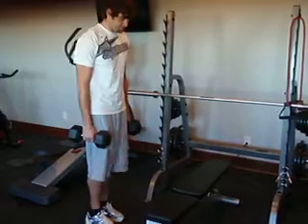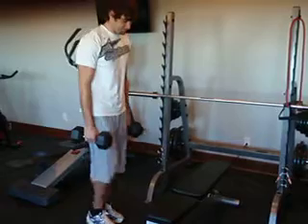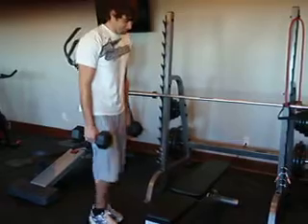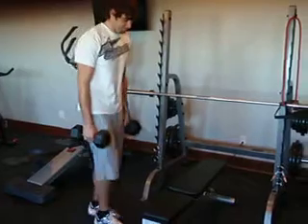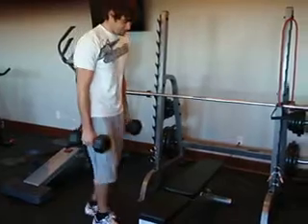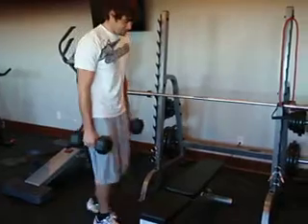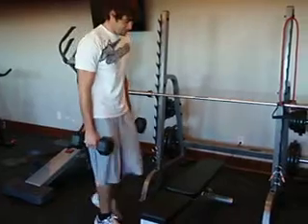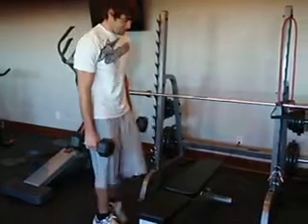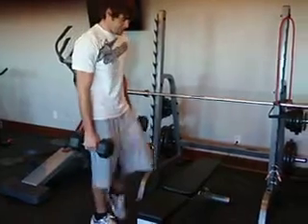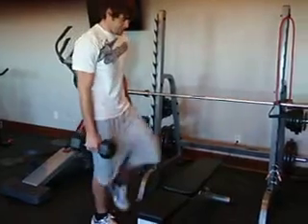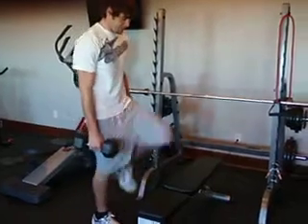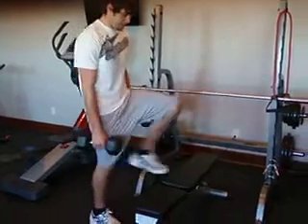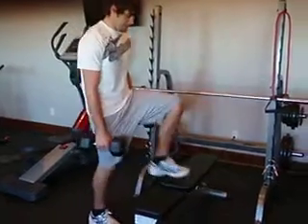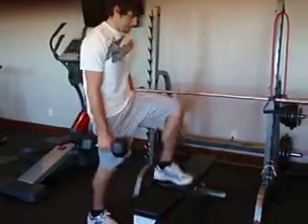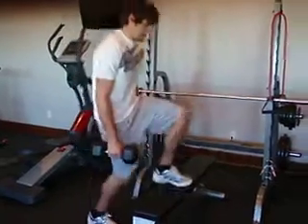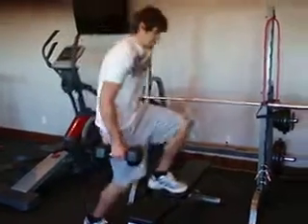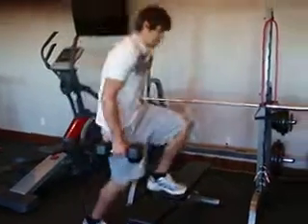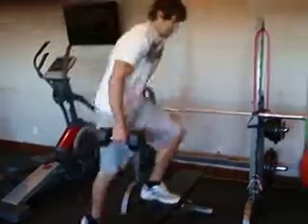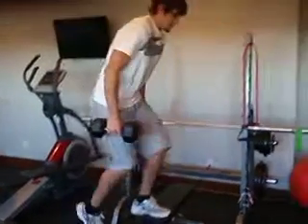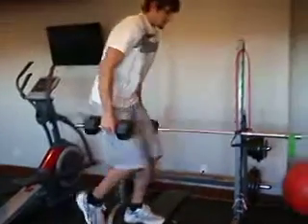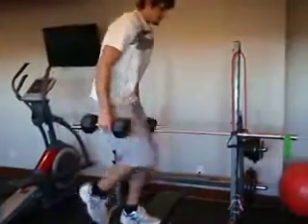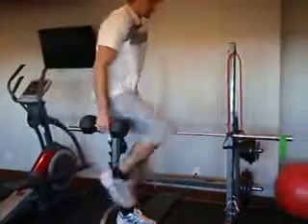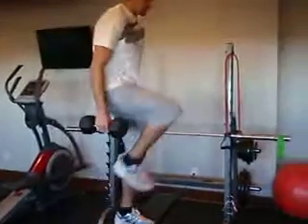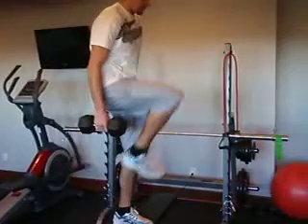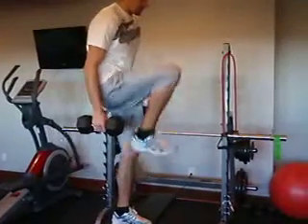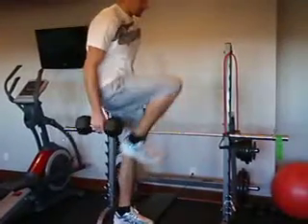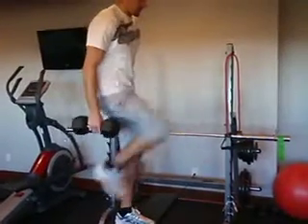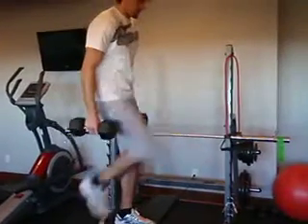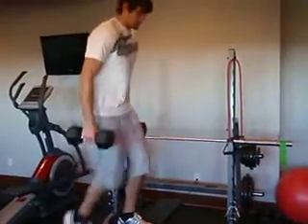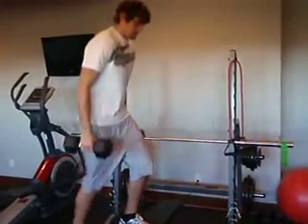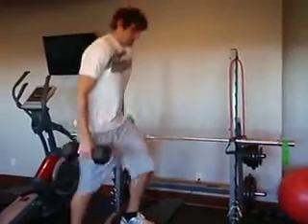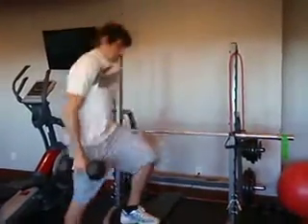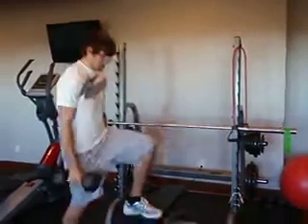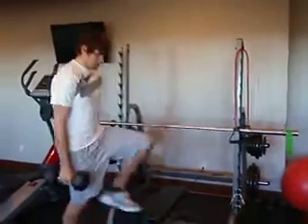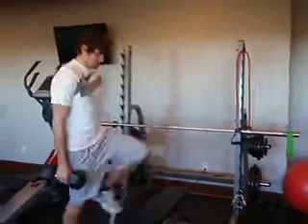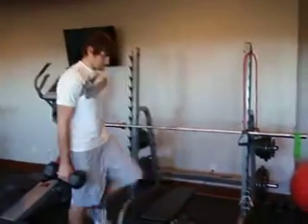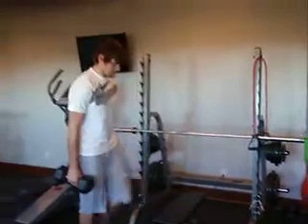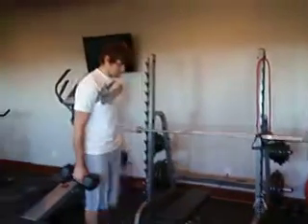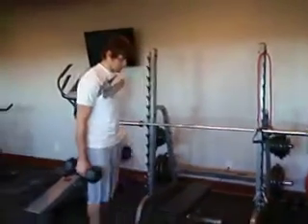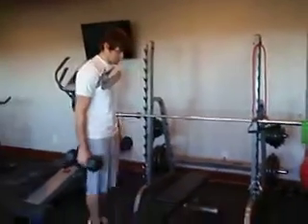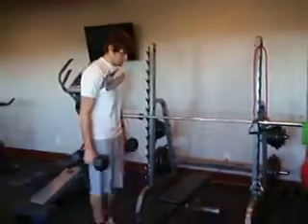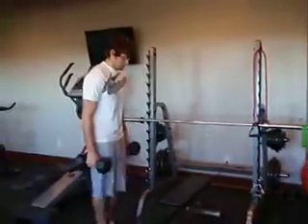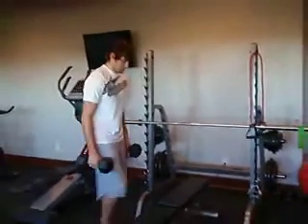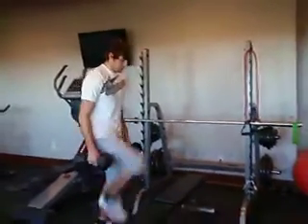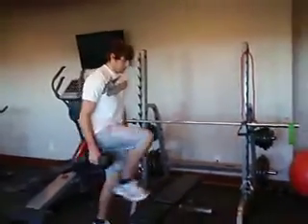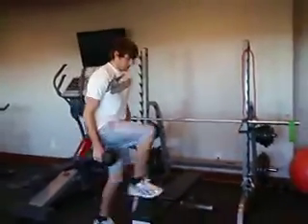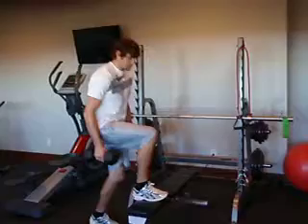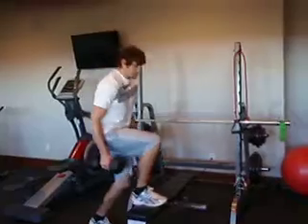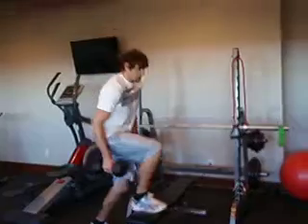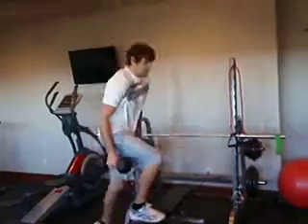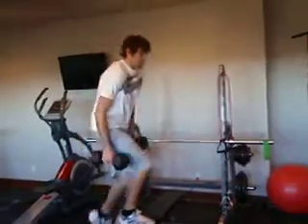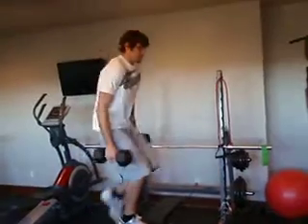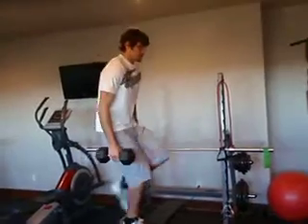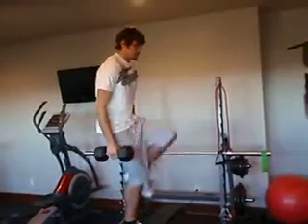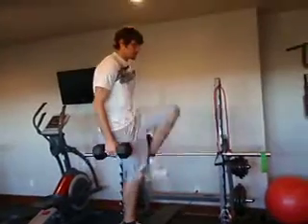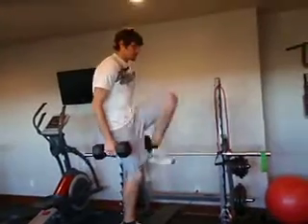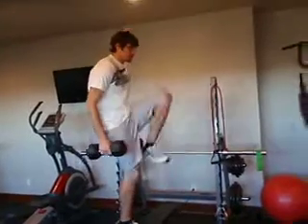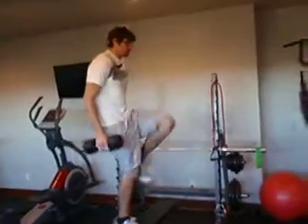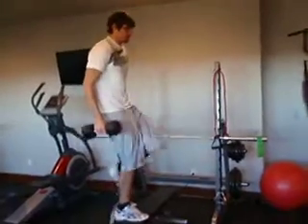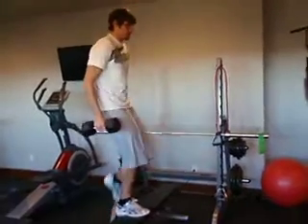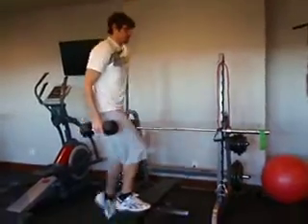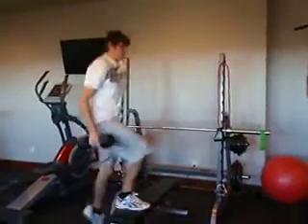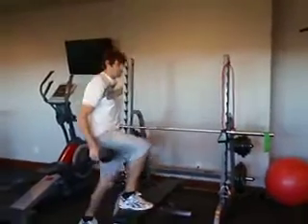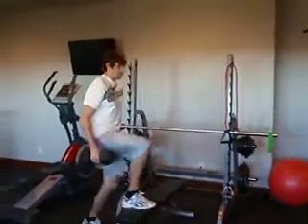Step up with weights, alternating legs each time.